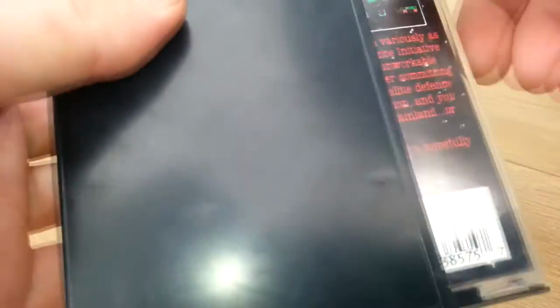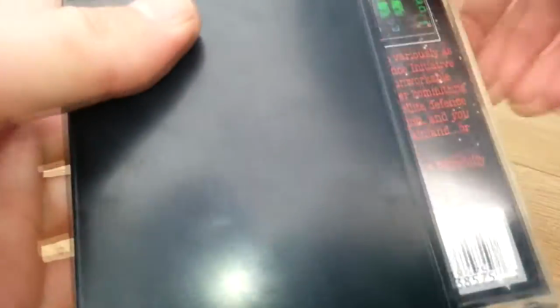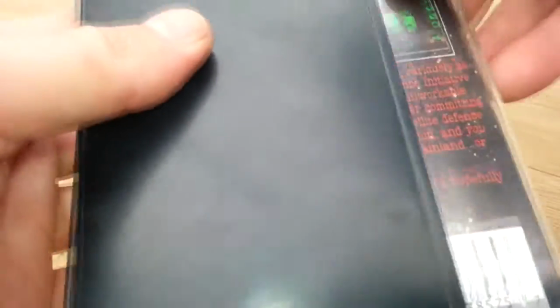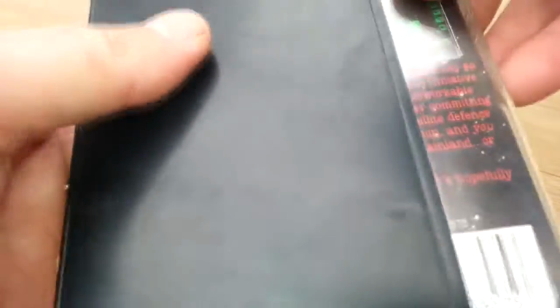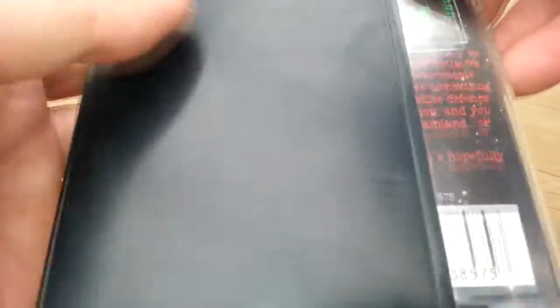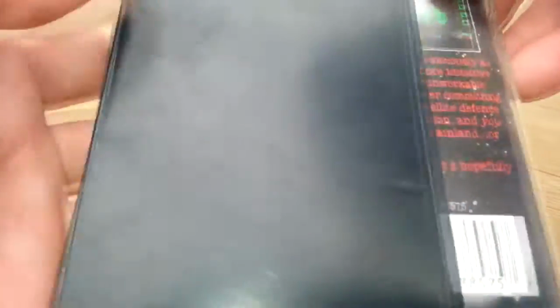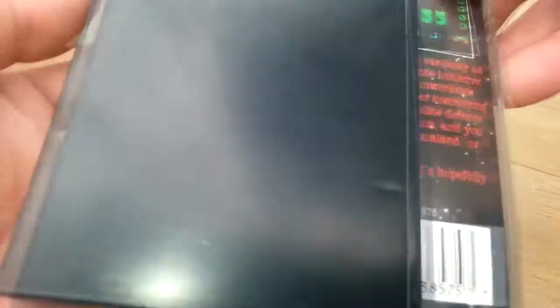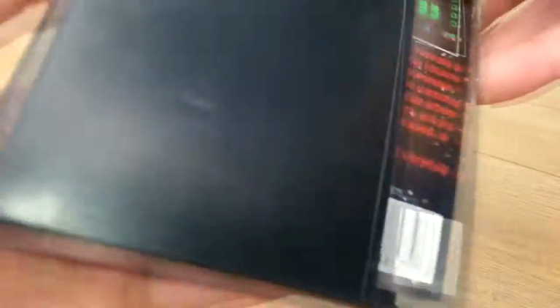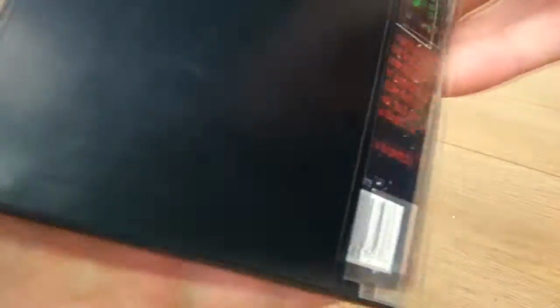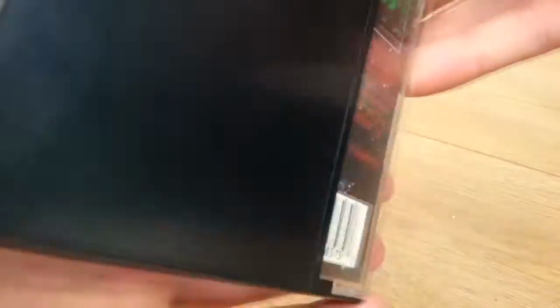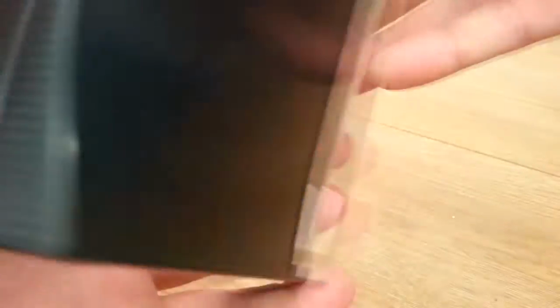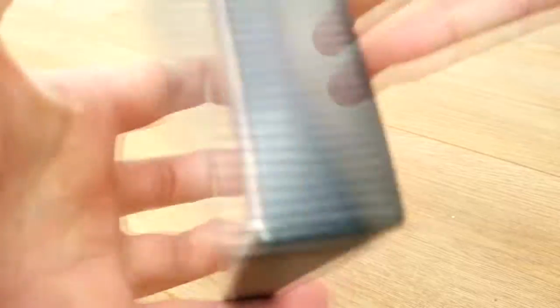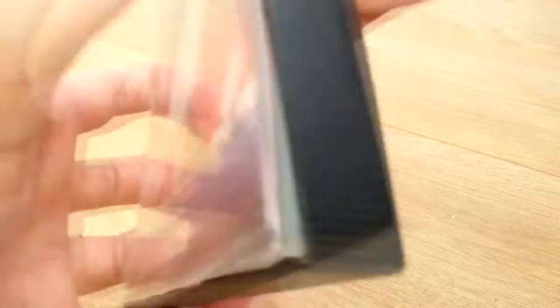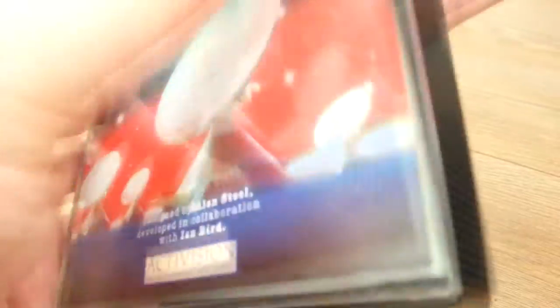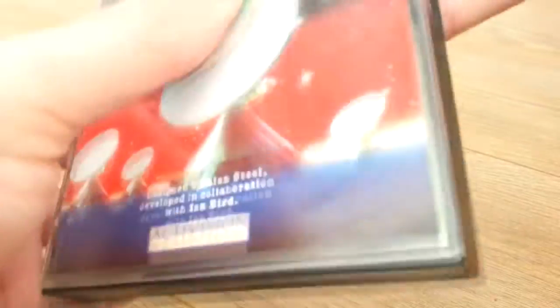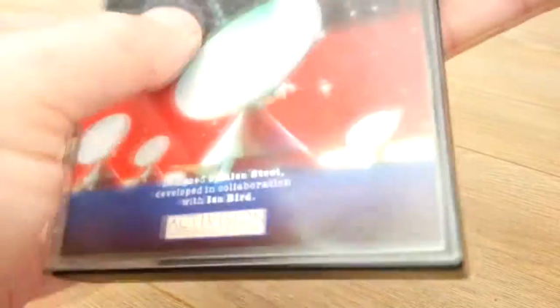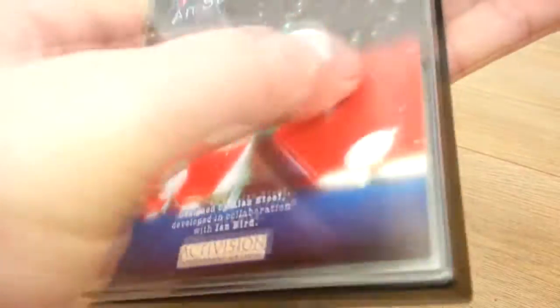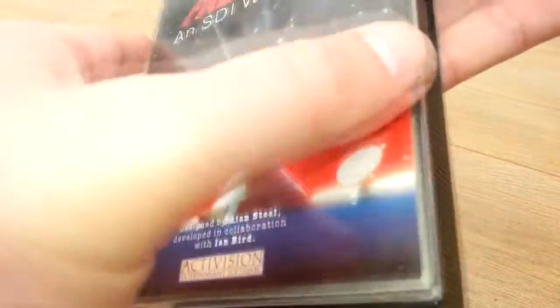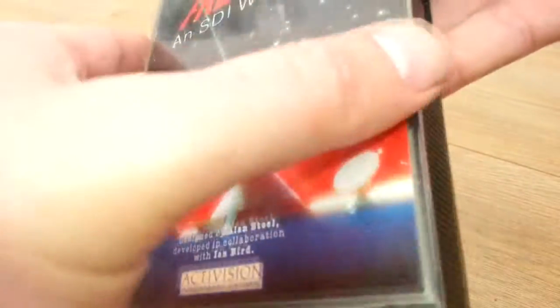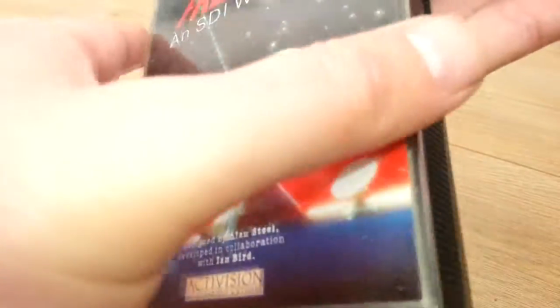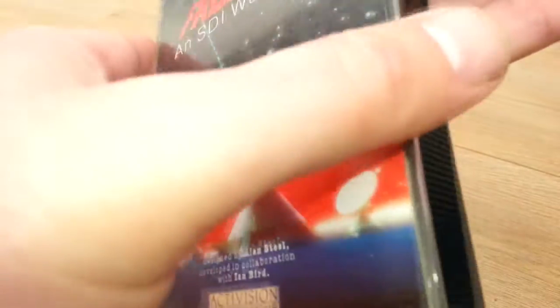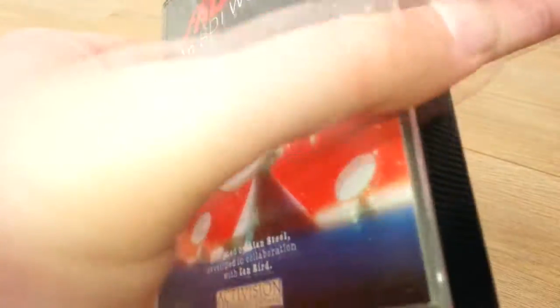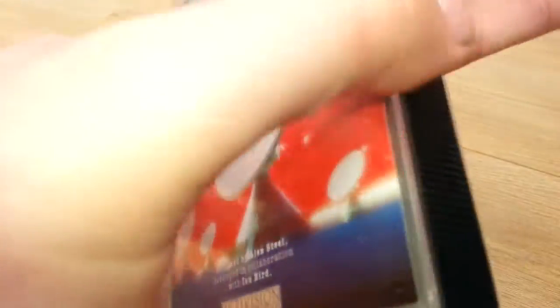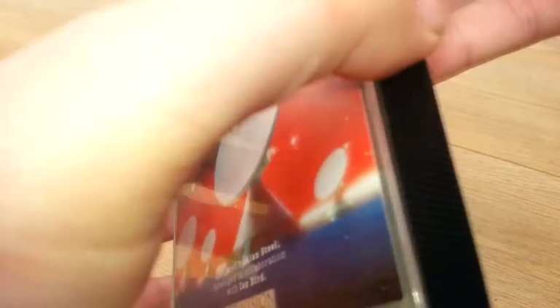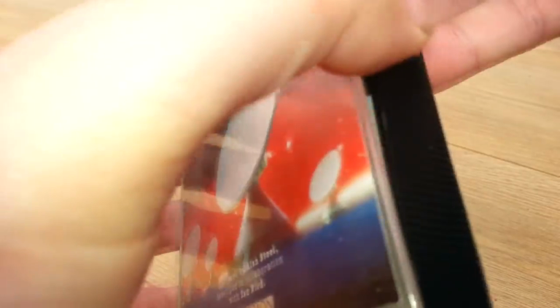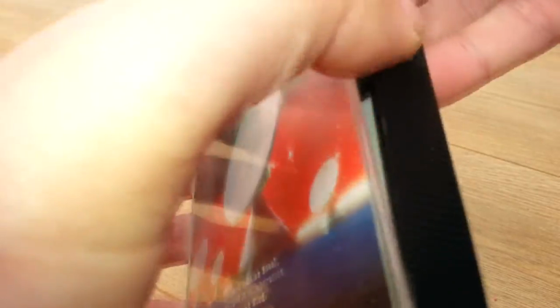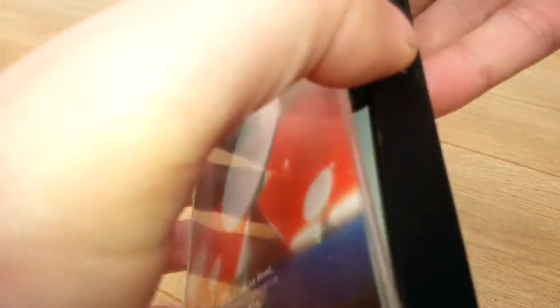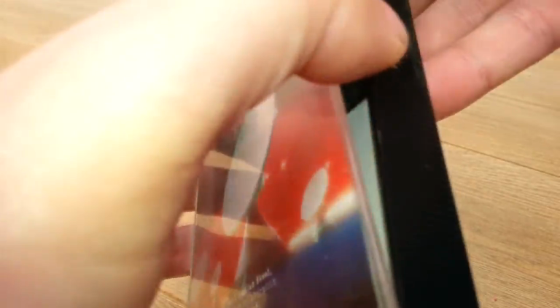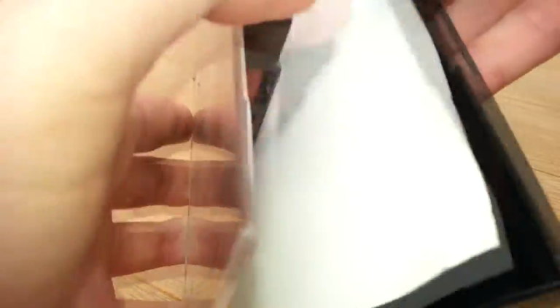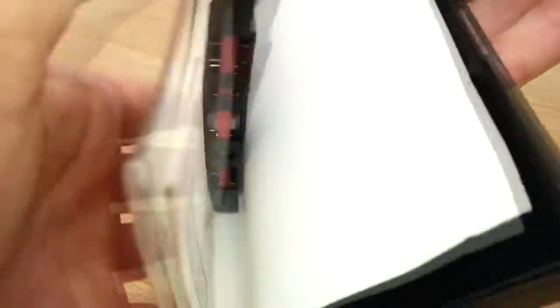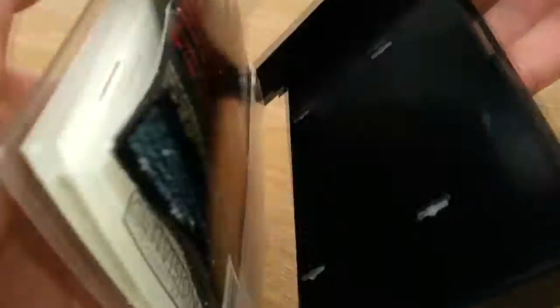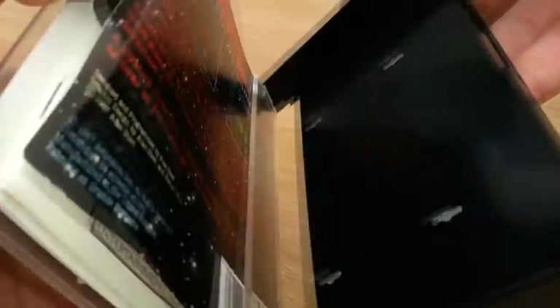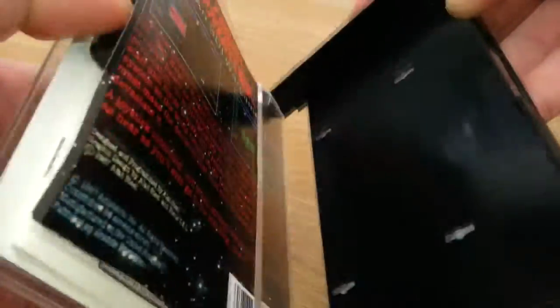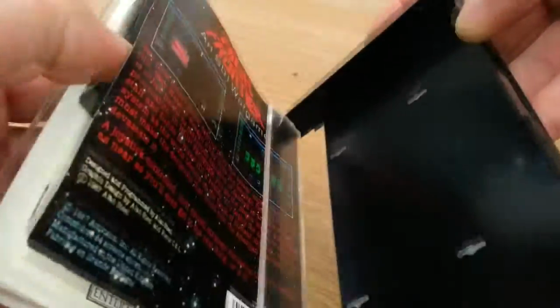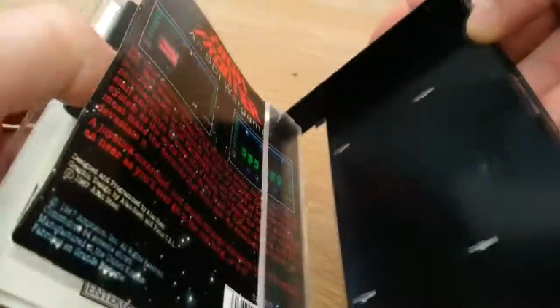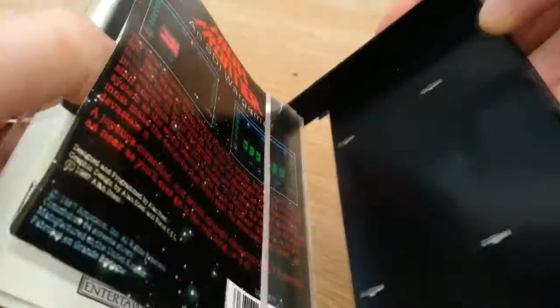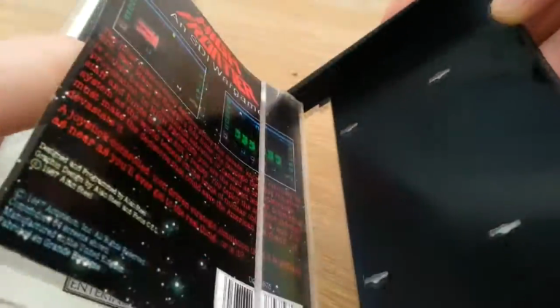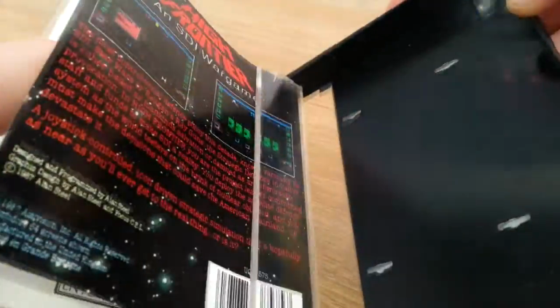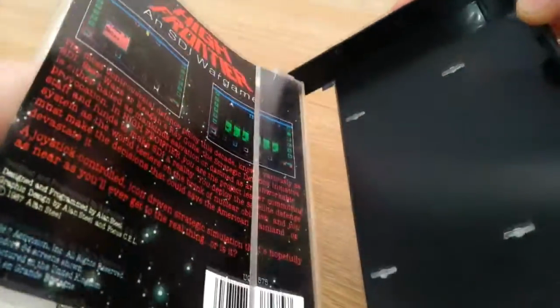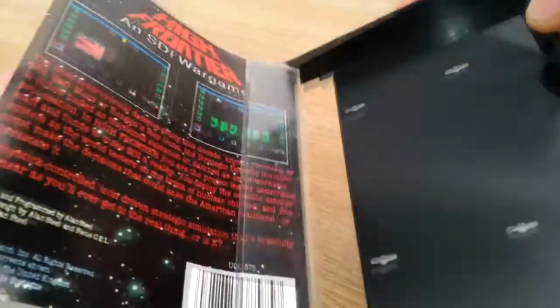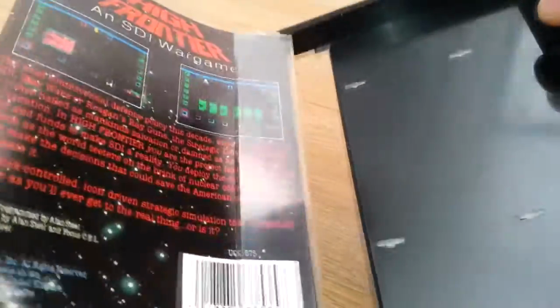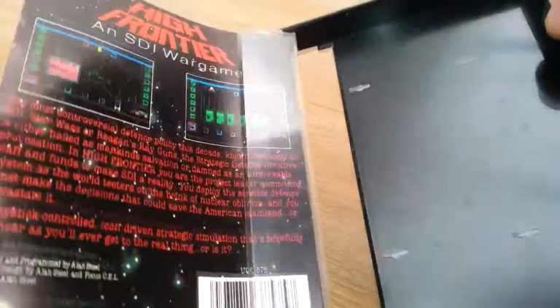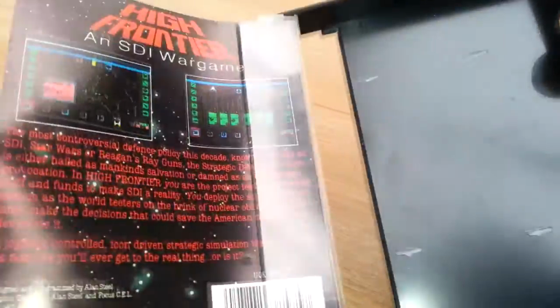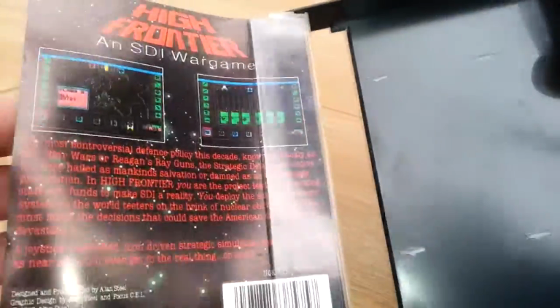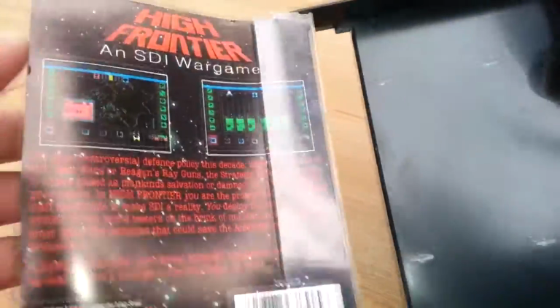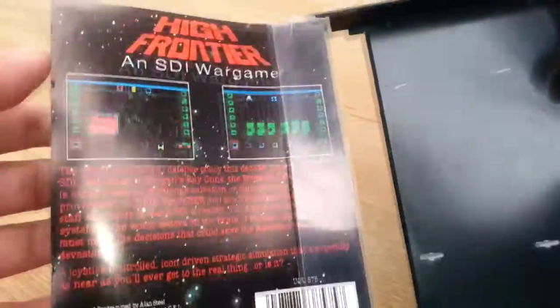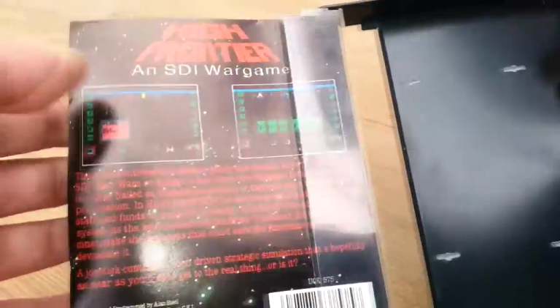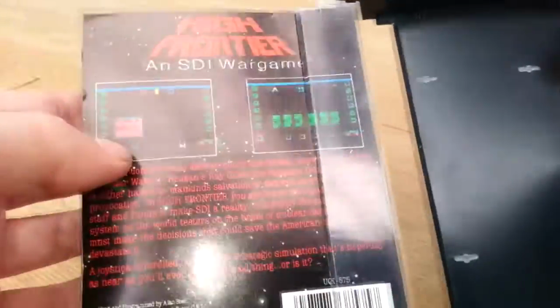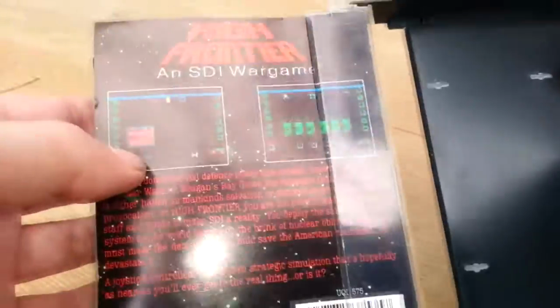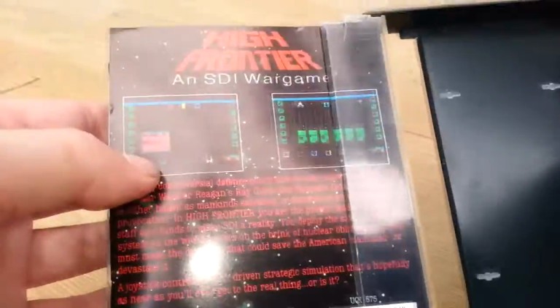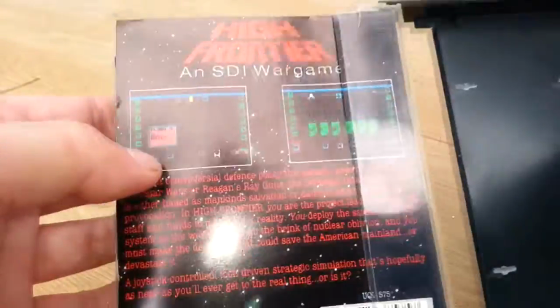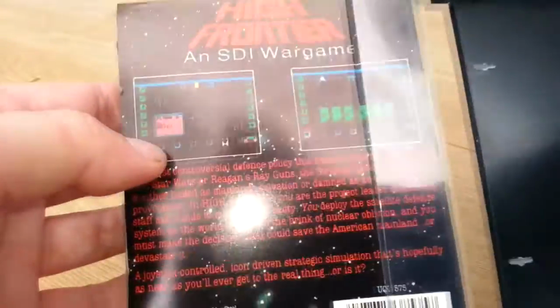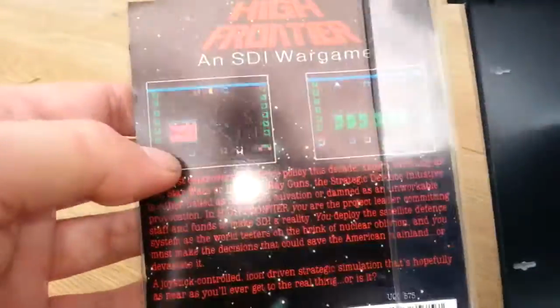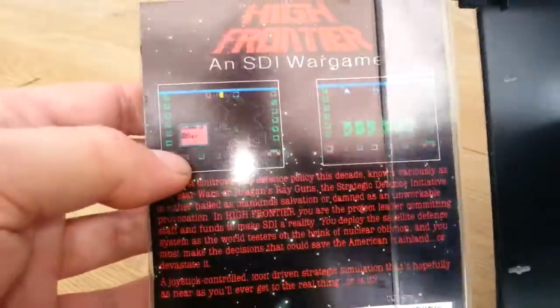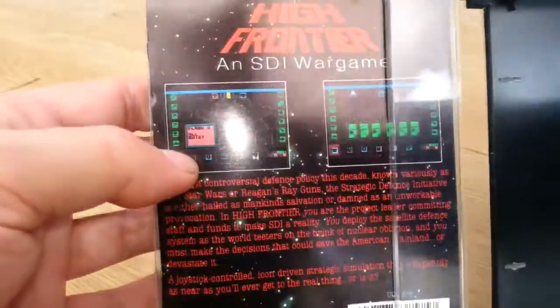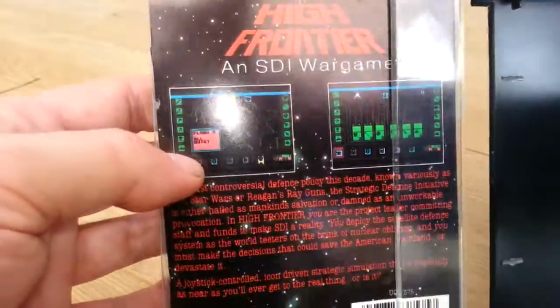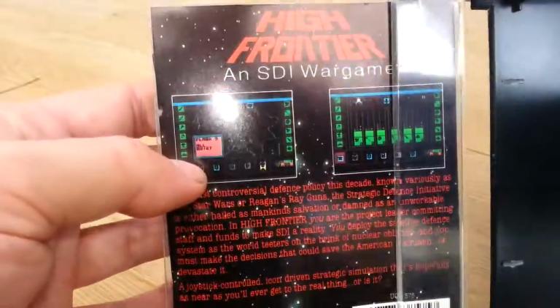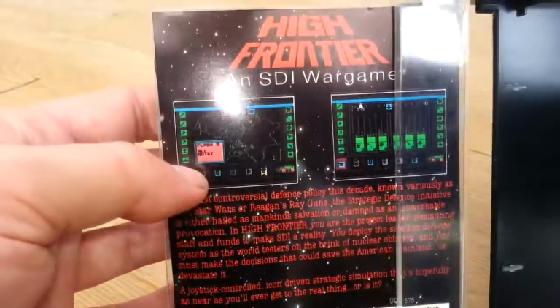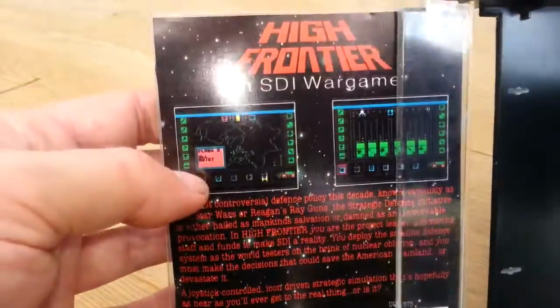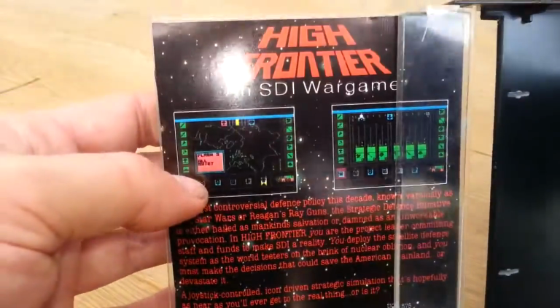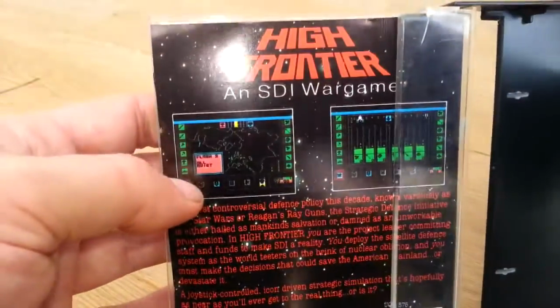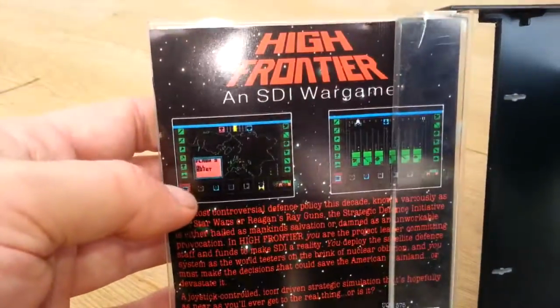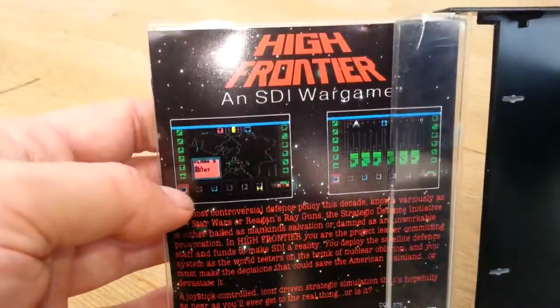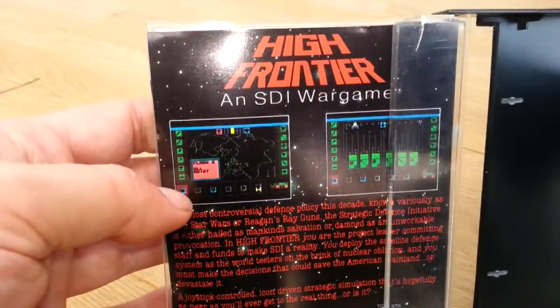Once again it's in one of these black old jewel boxes. So let's see some screenshots on the back here.